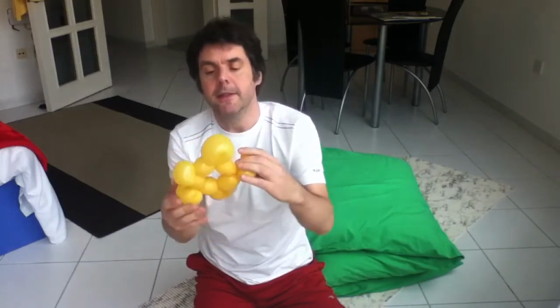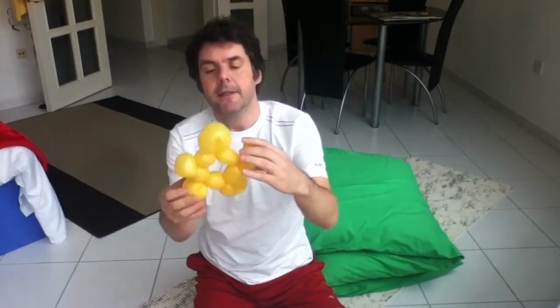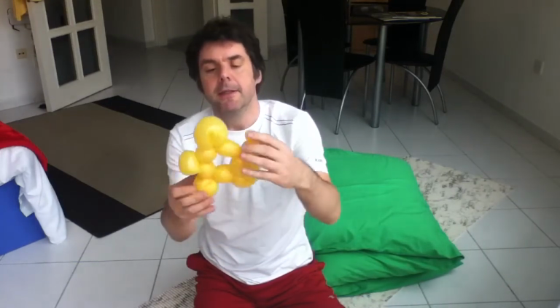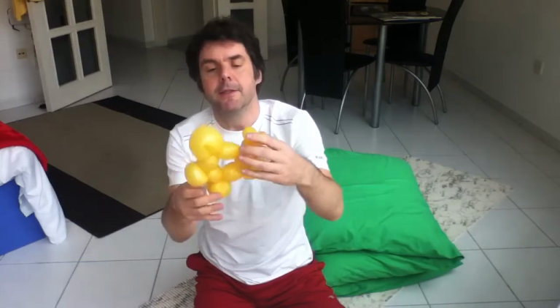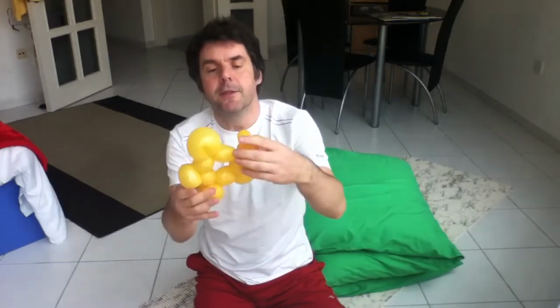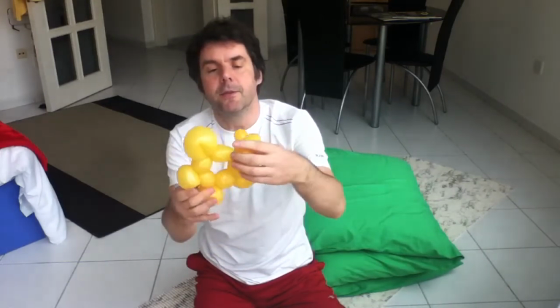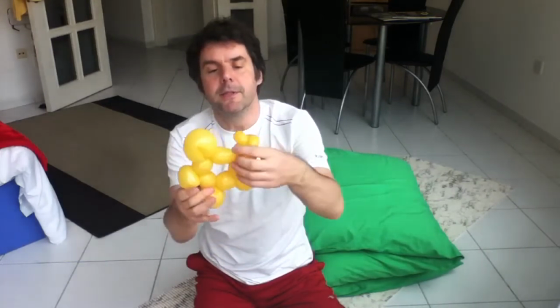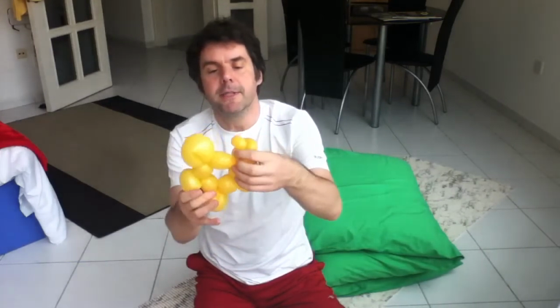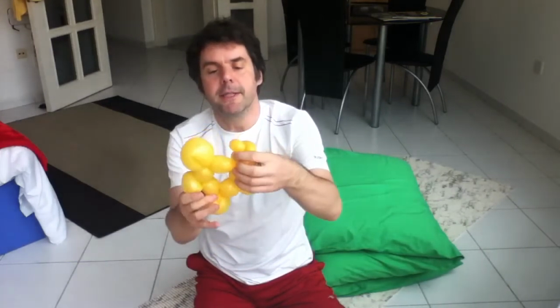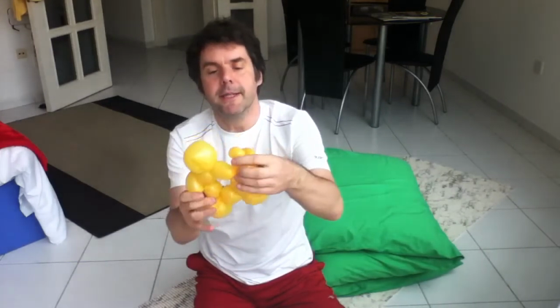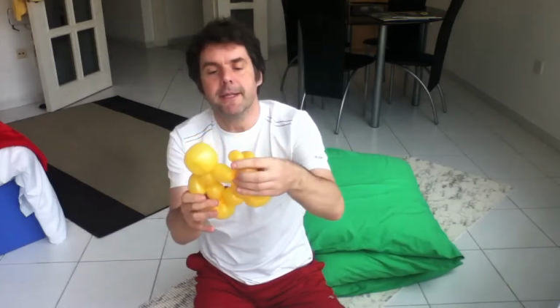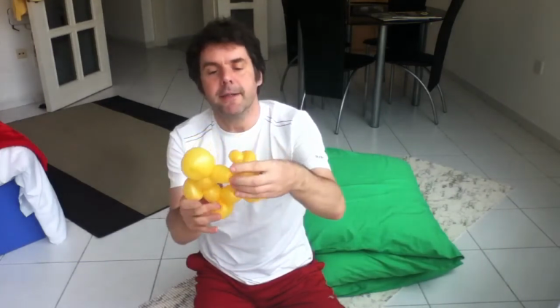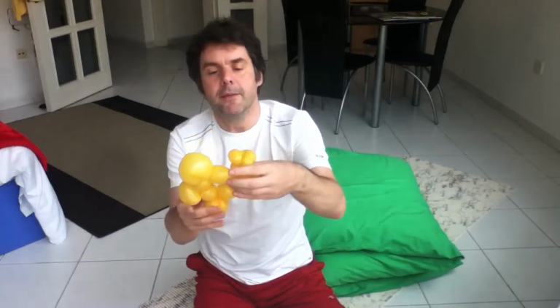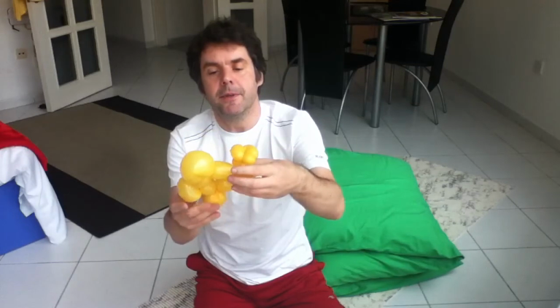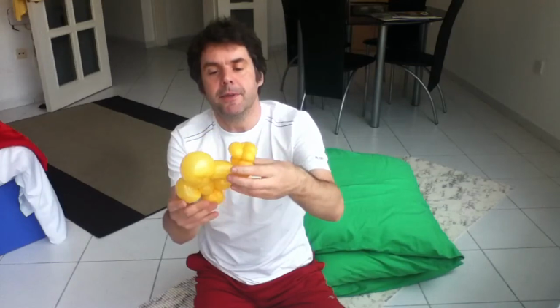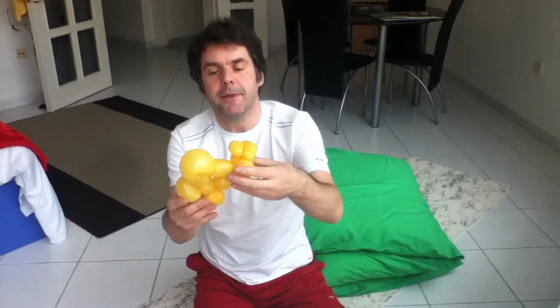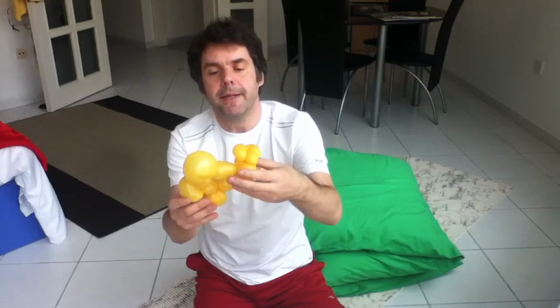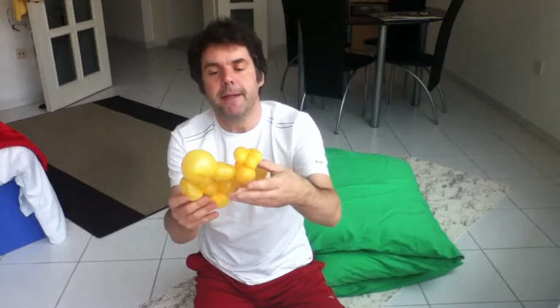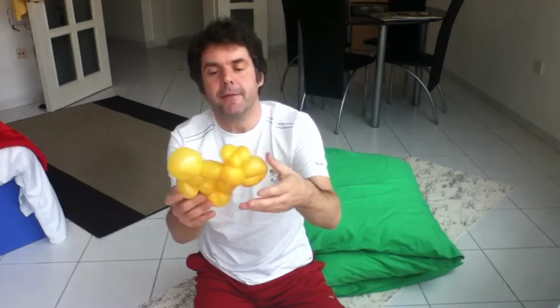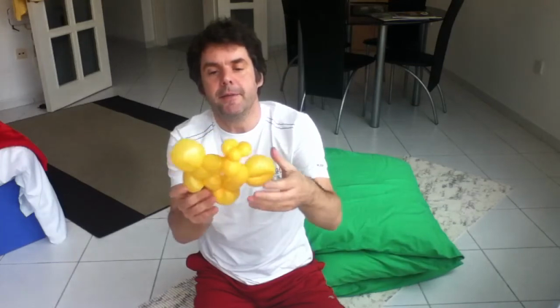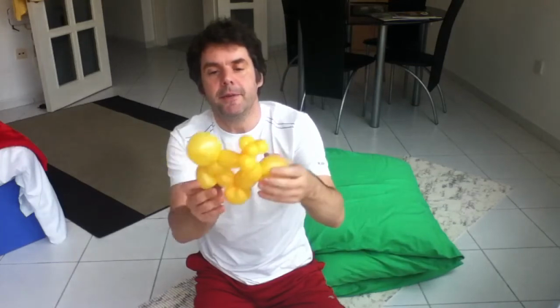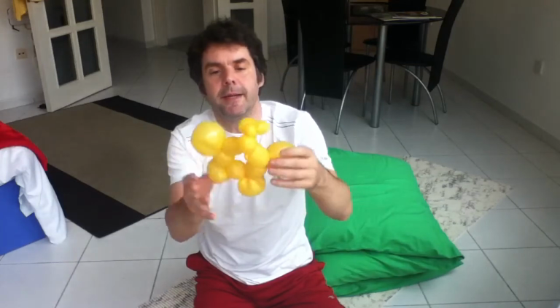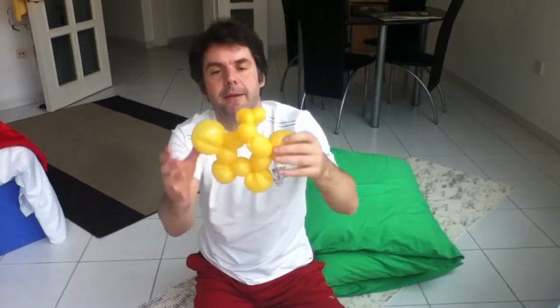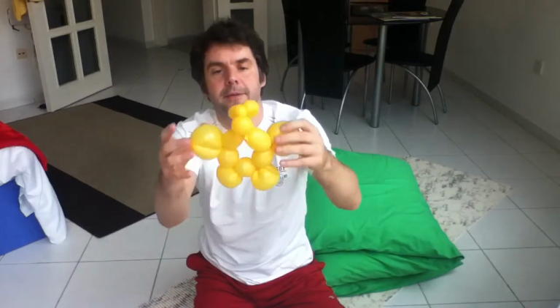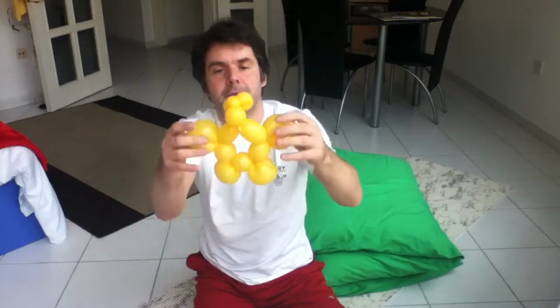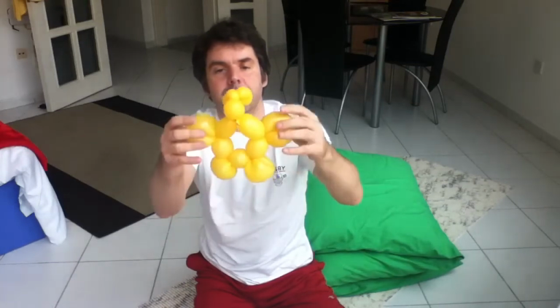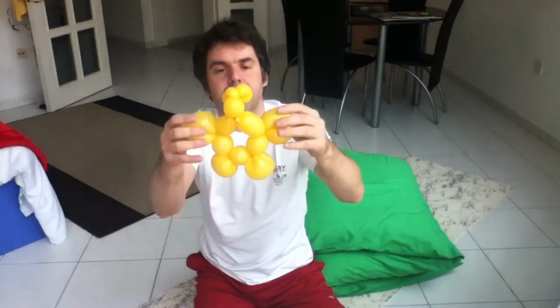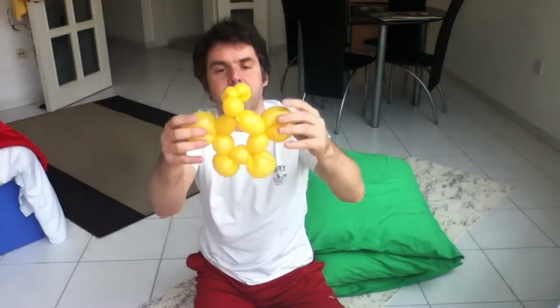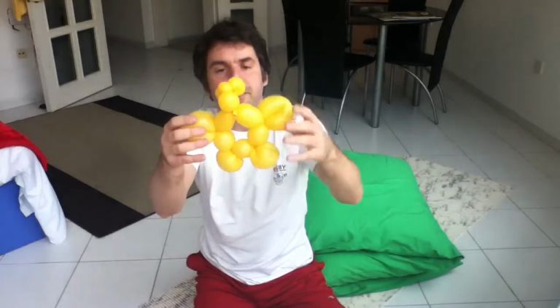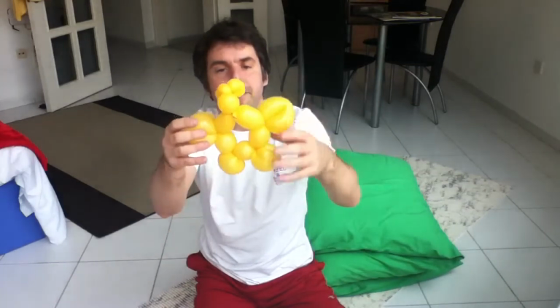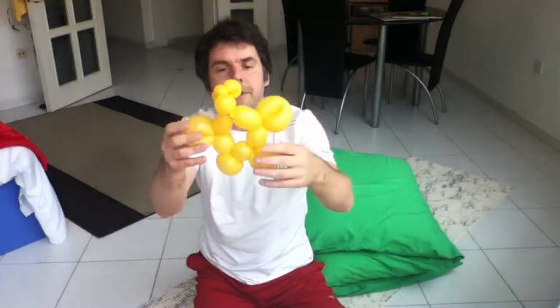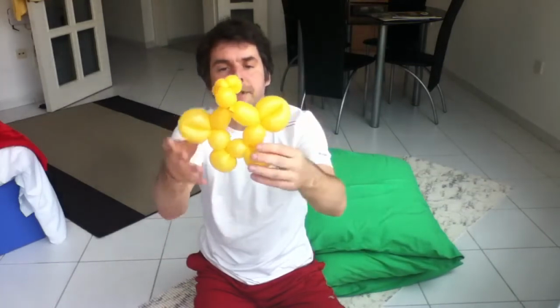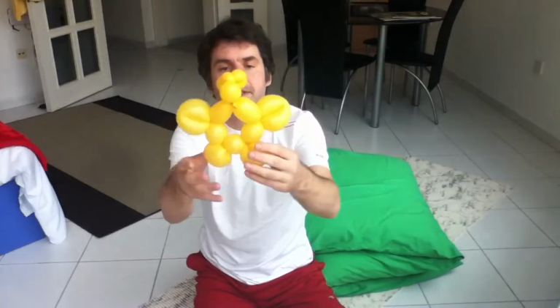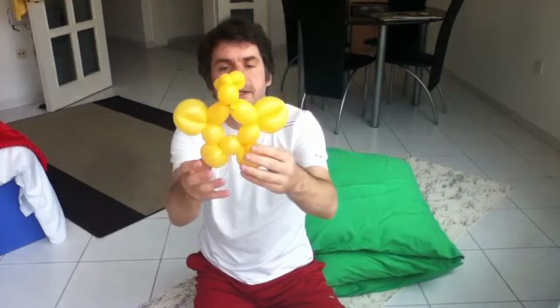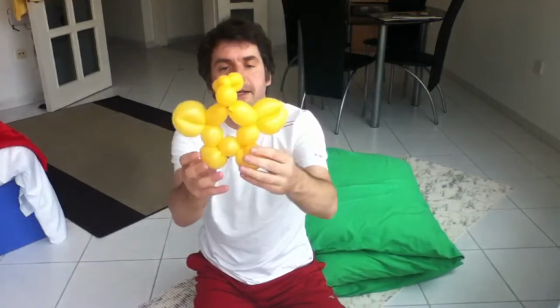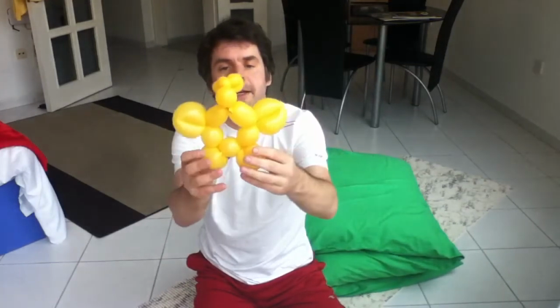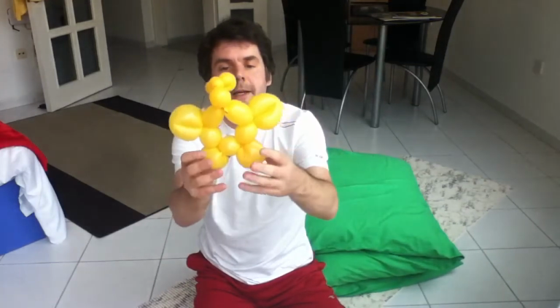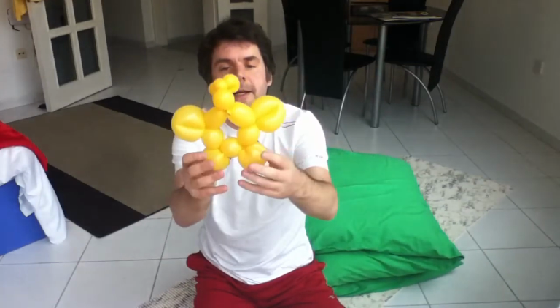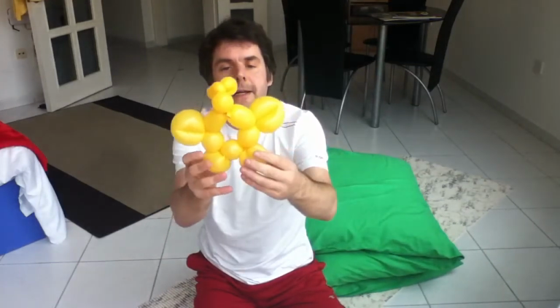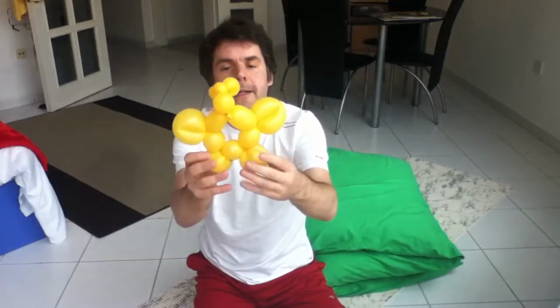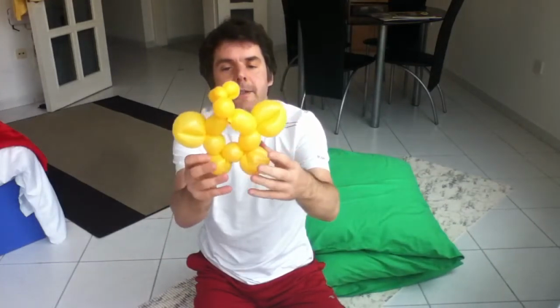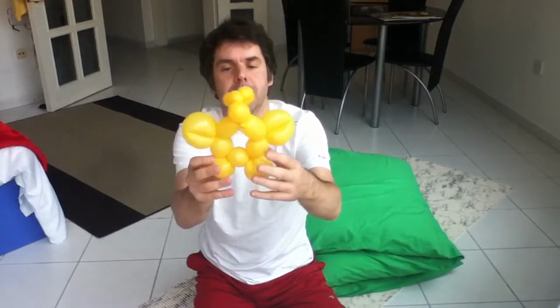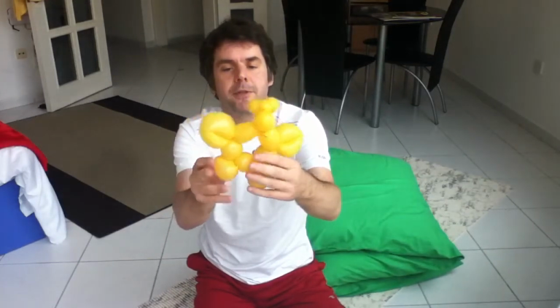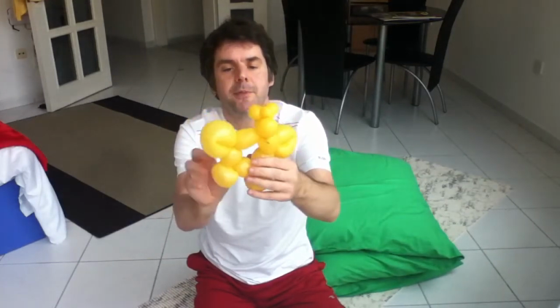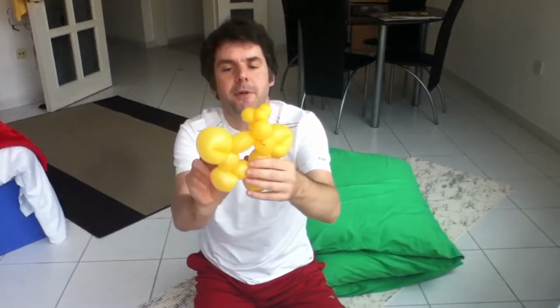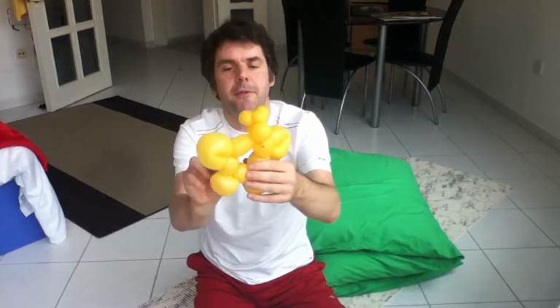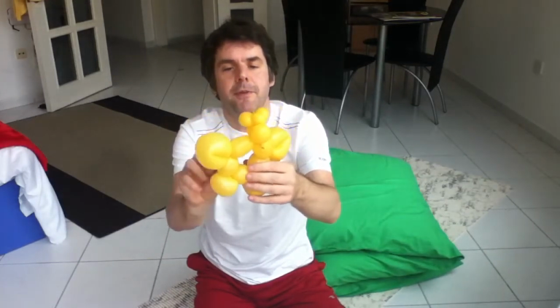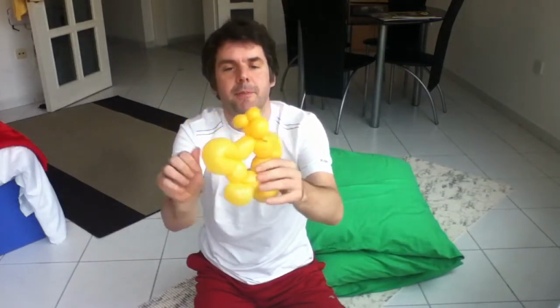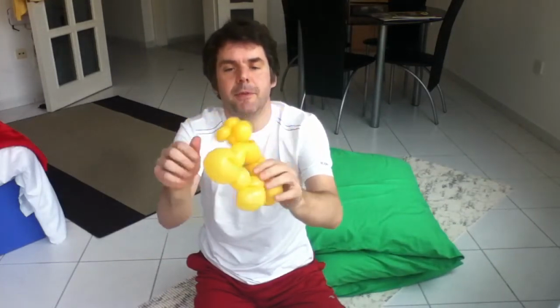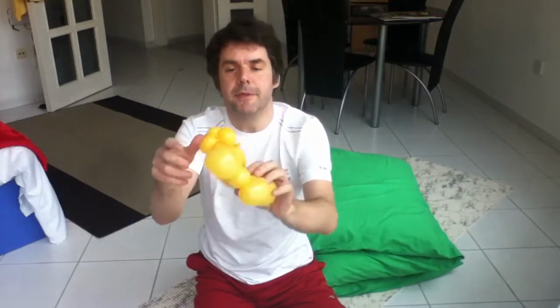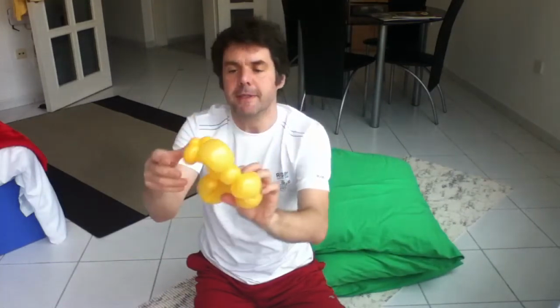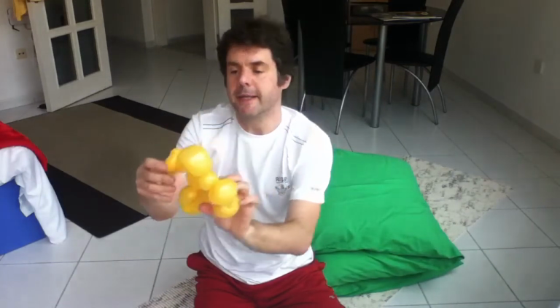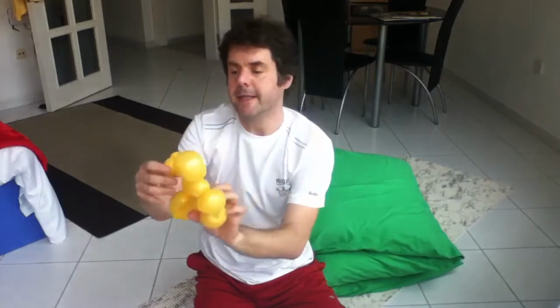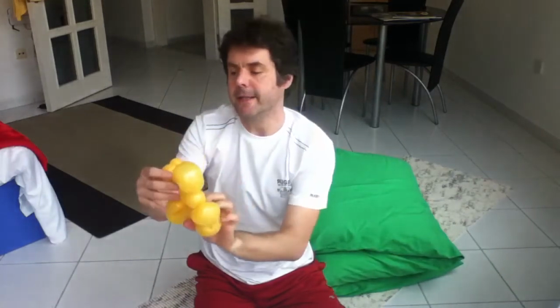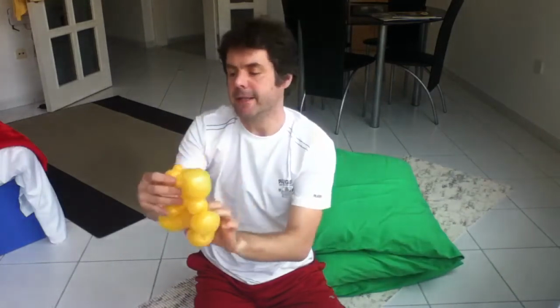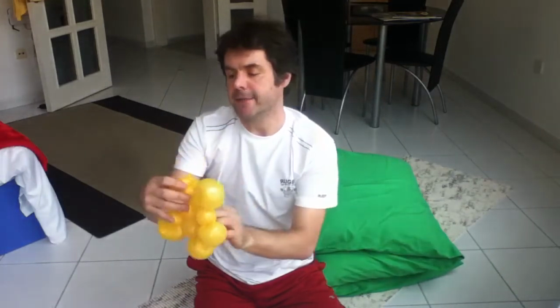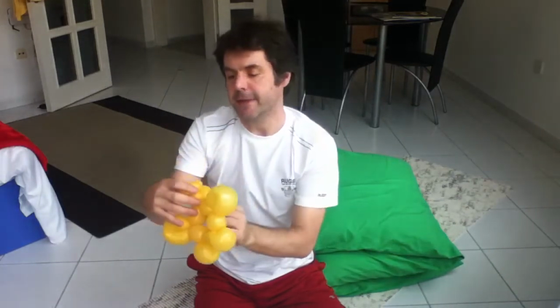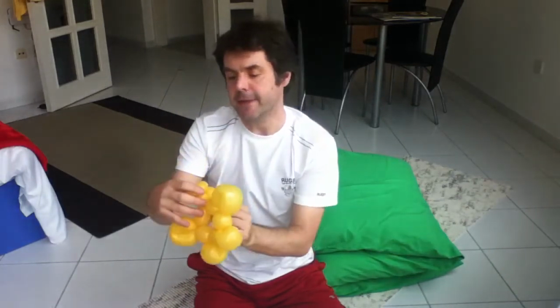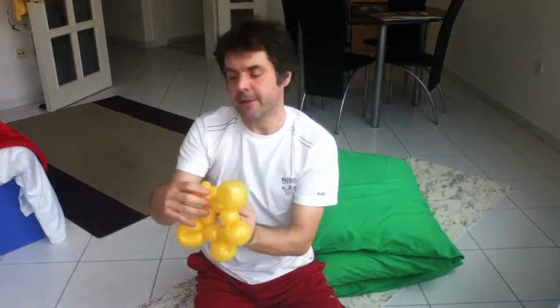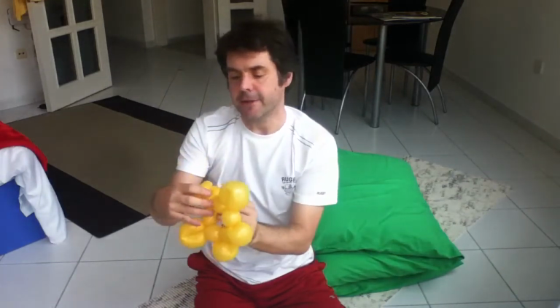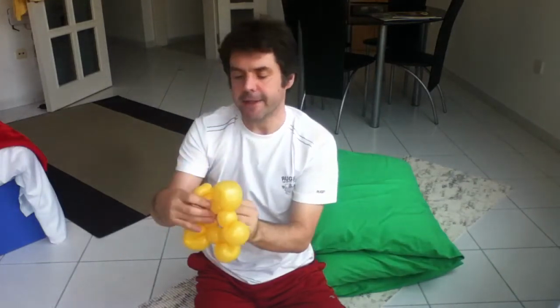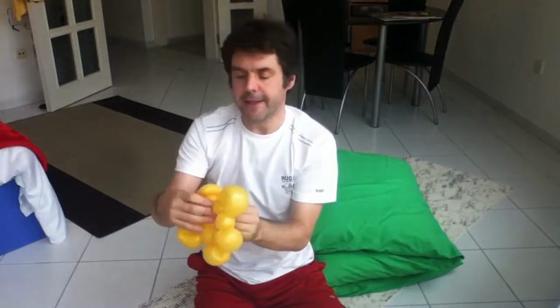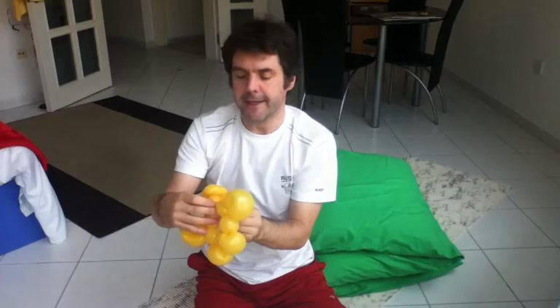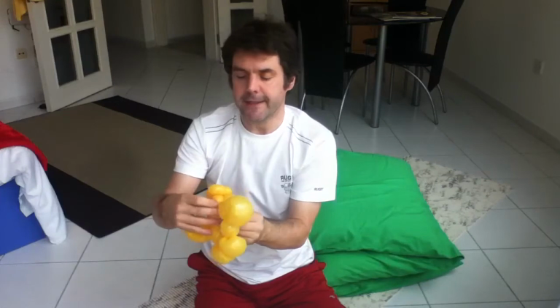So once again, what do you have? You have two flippers, two small flippers, and then this funny looking head.